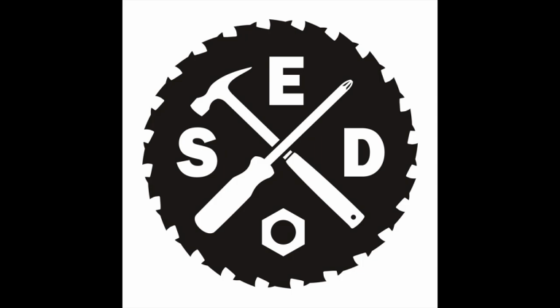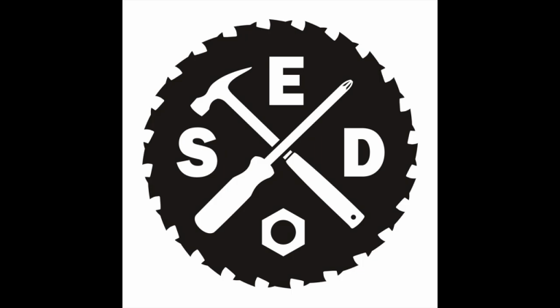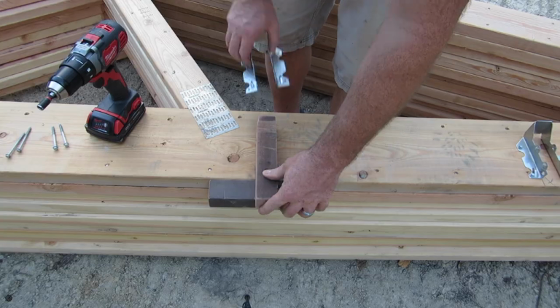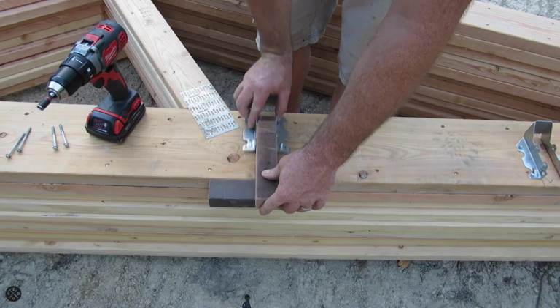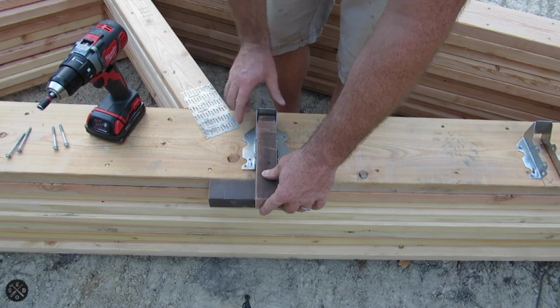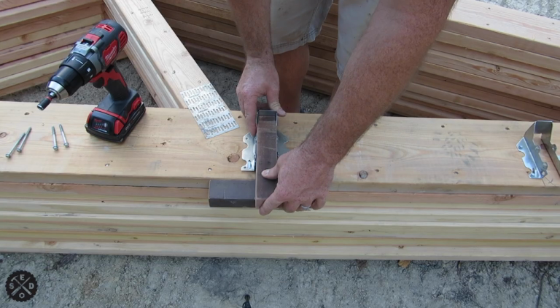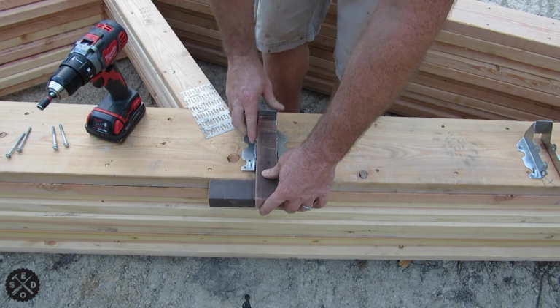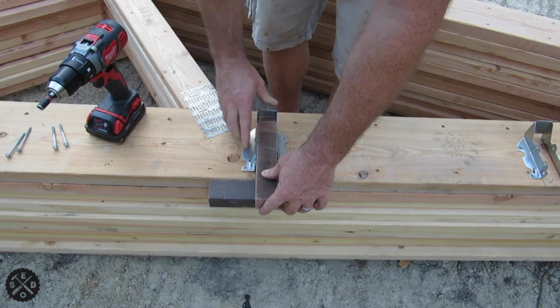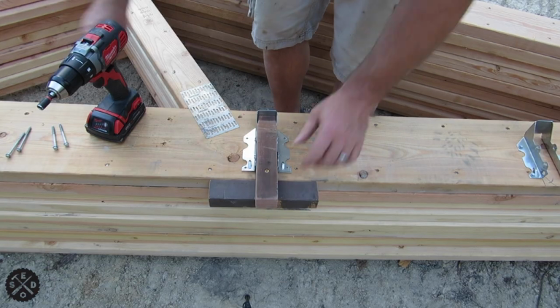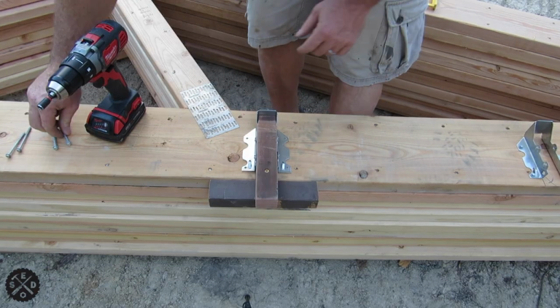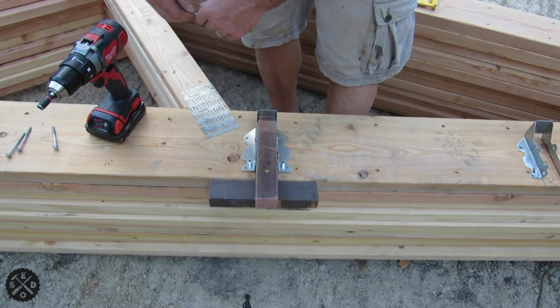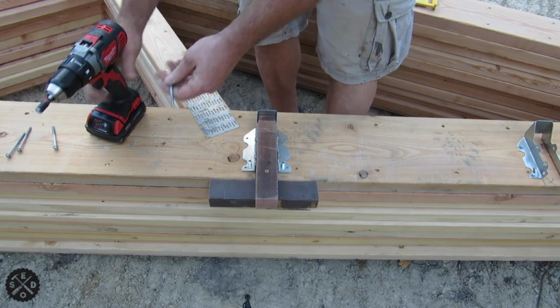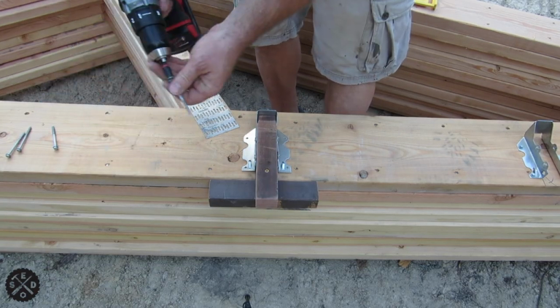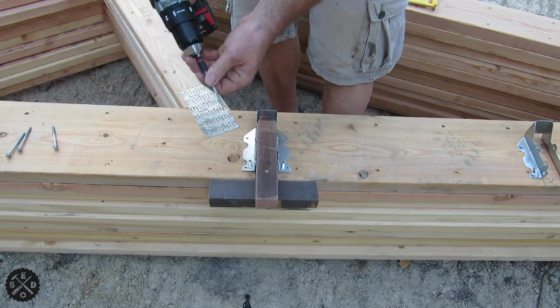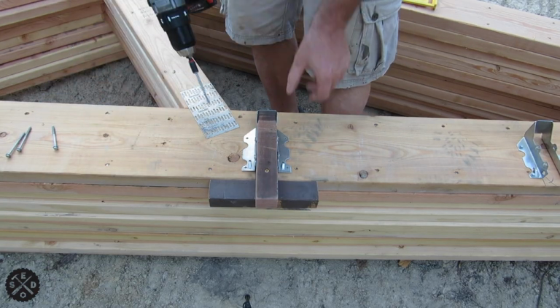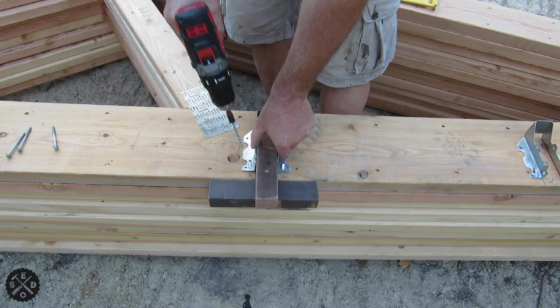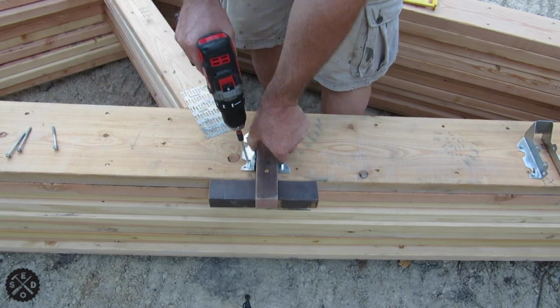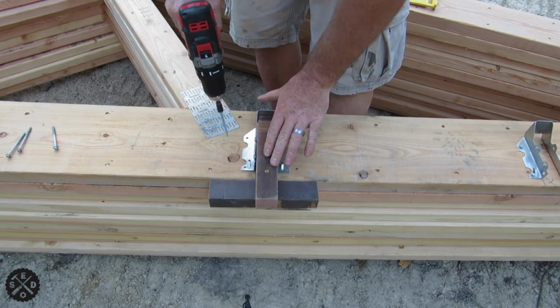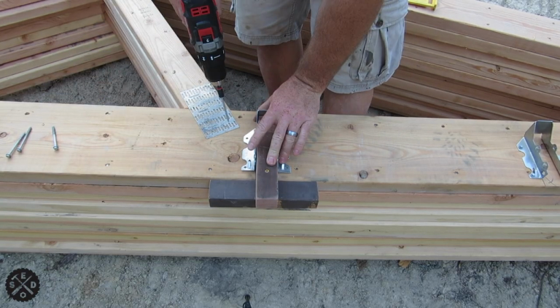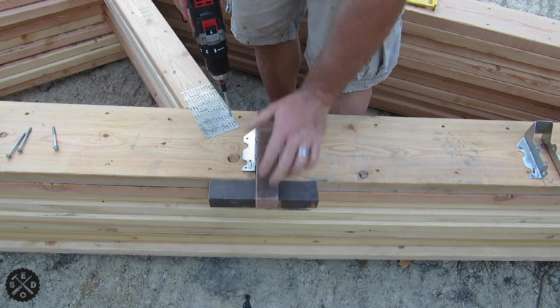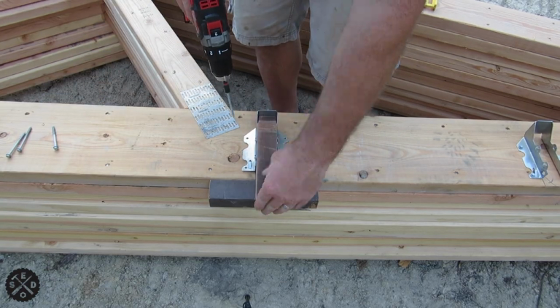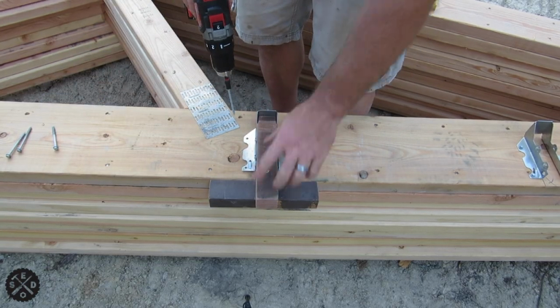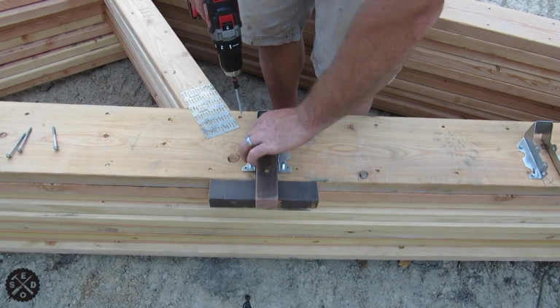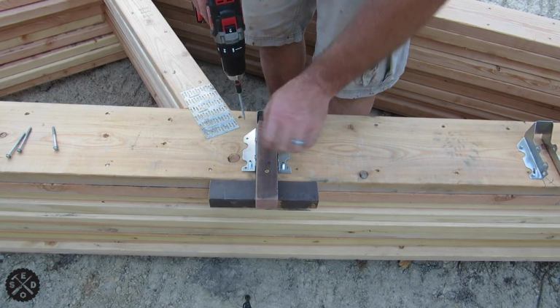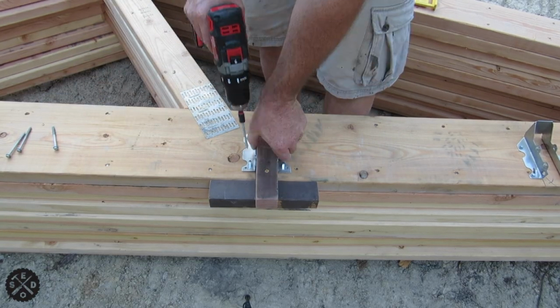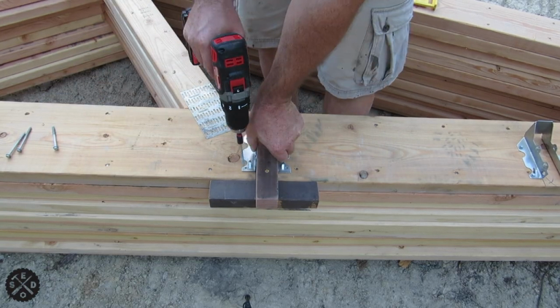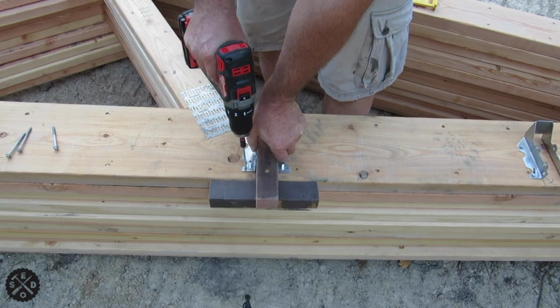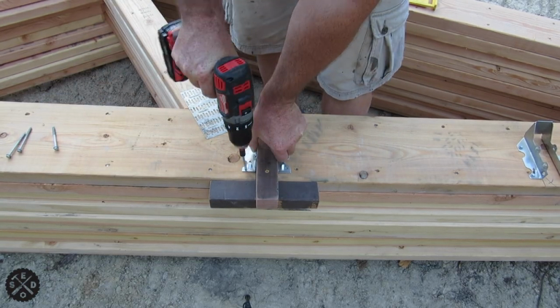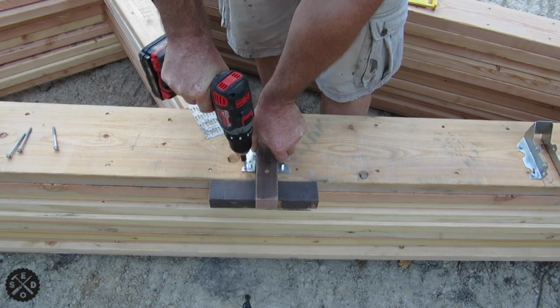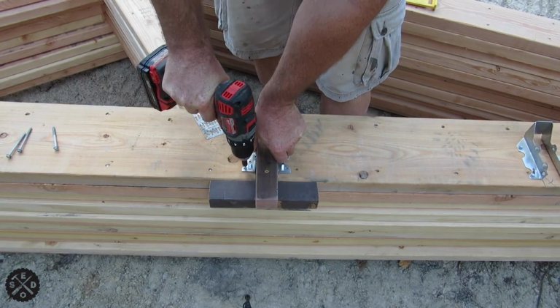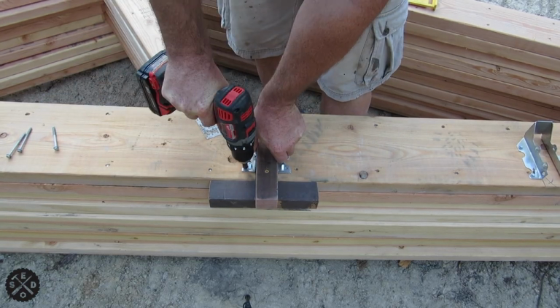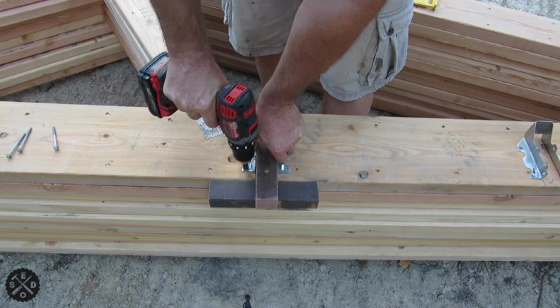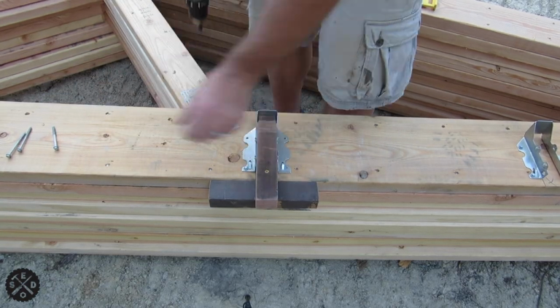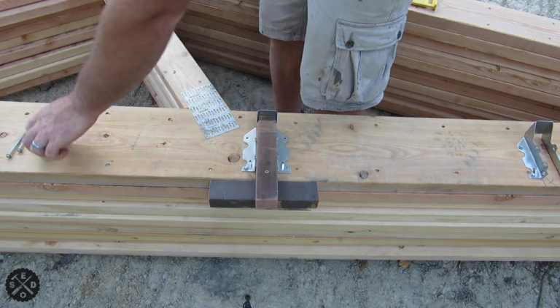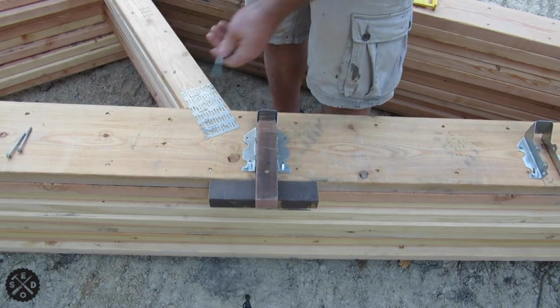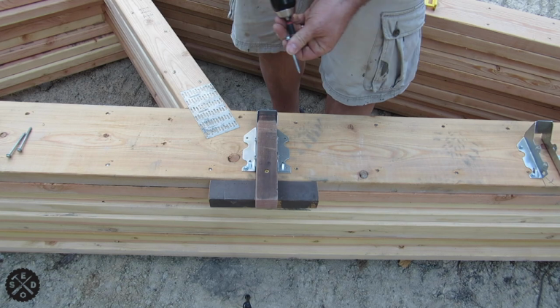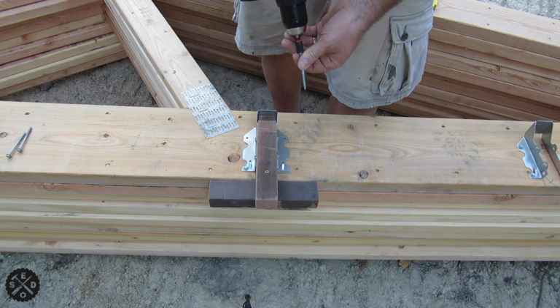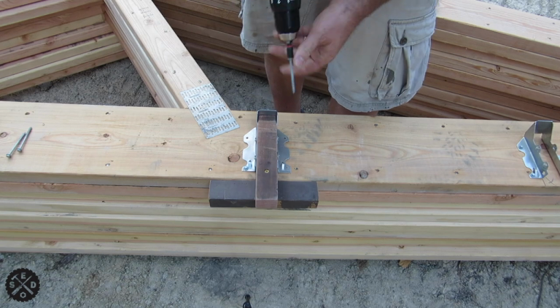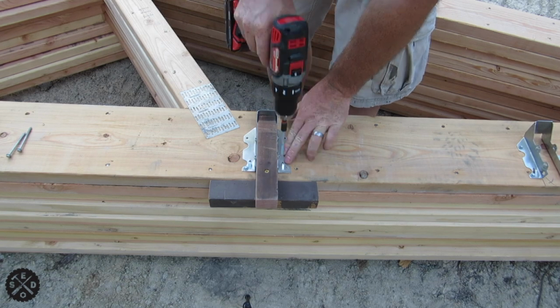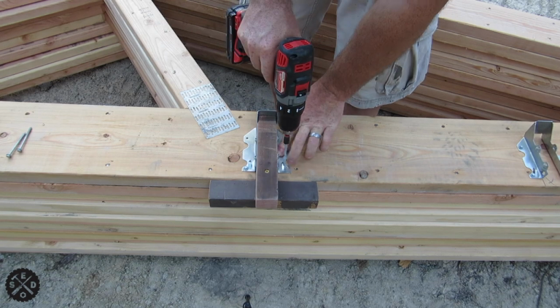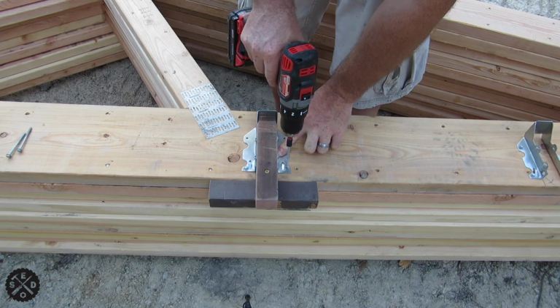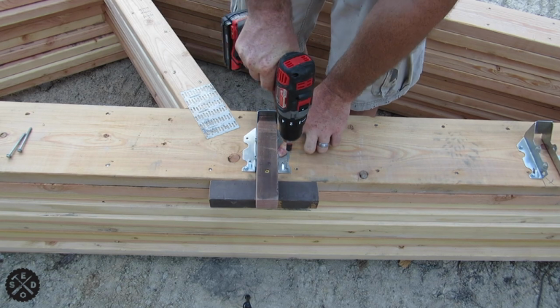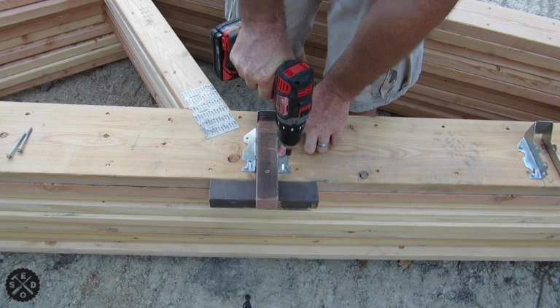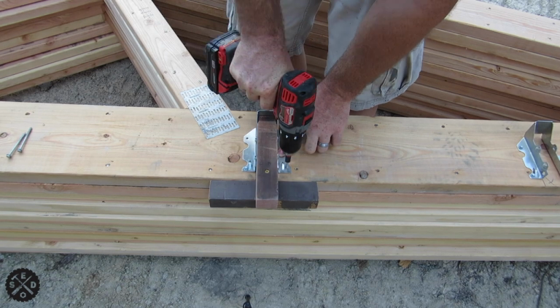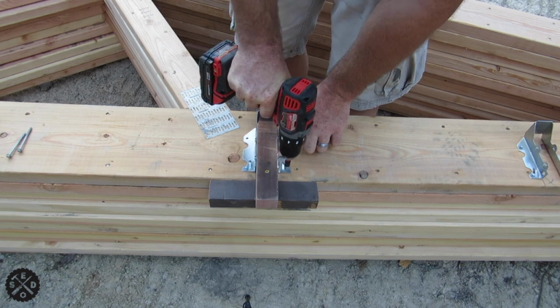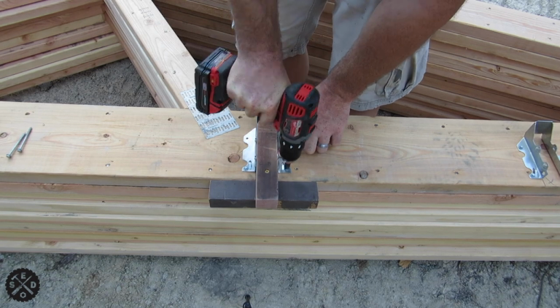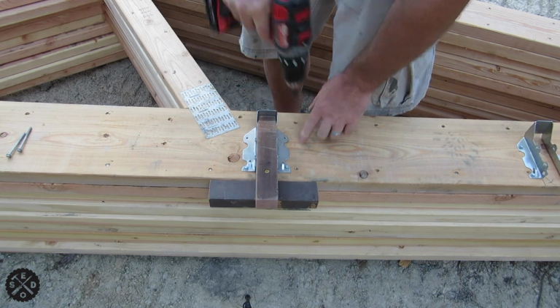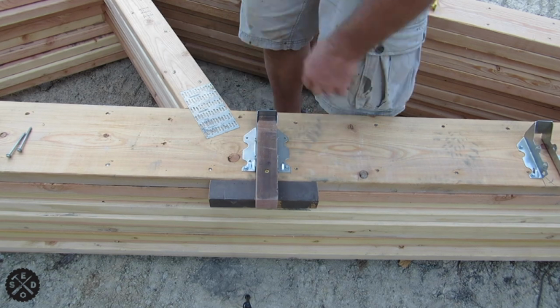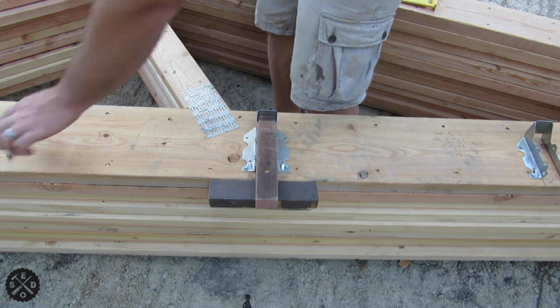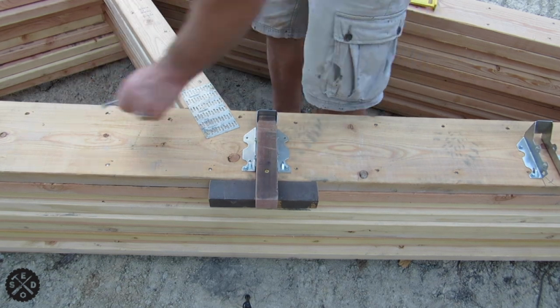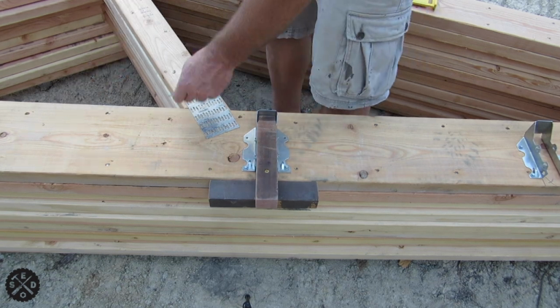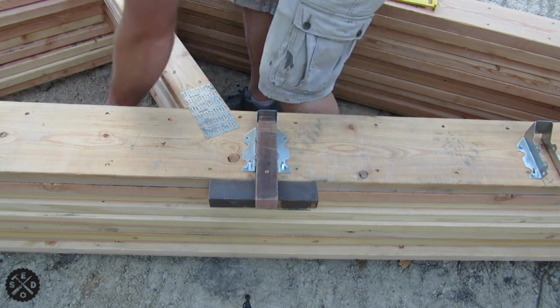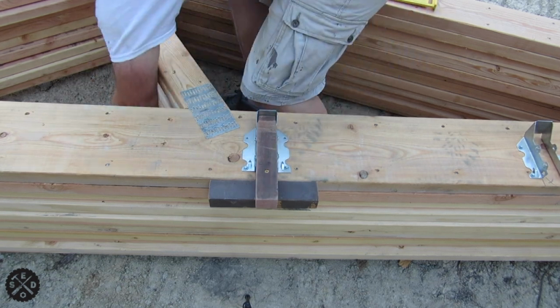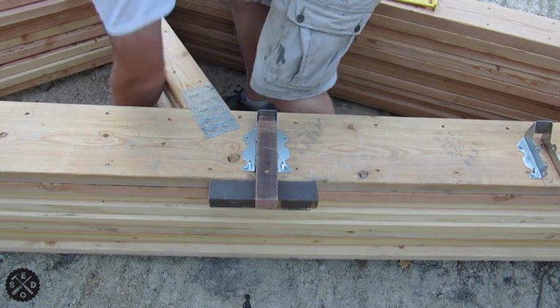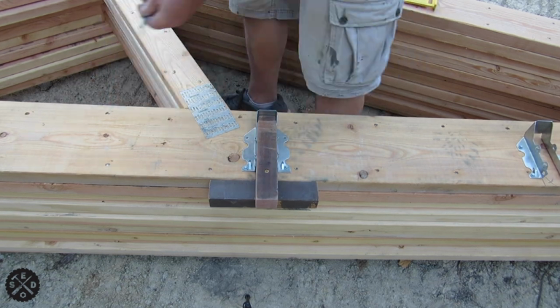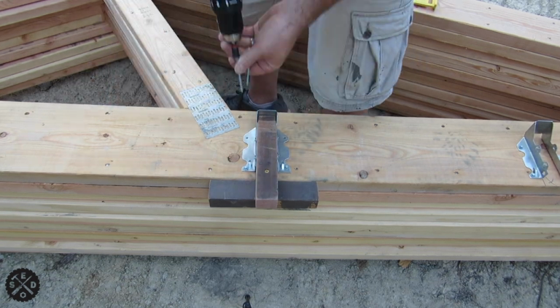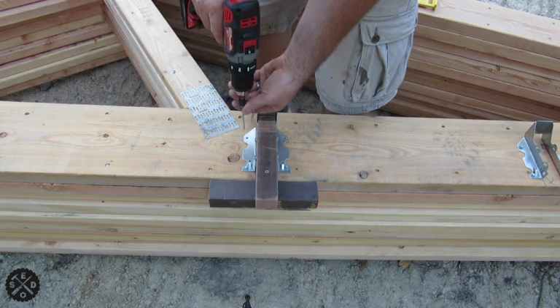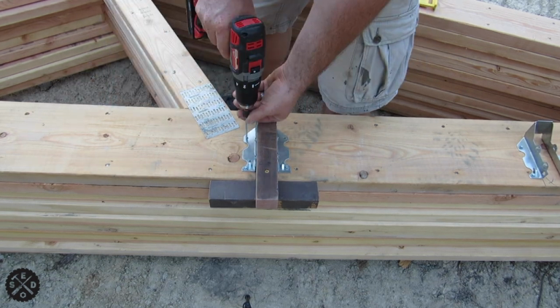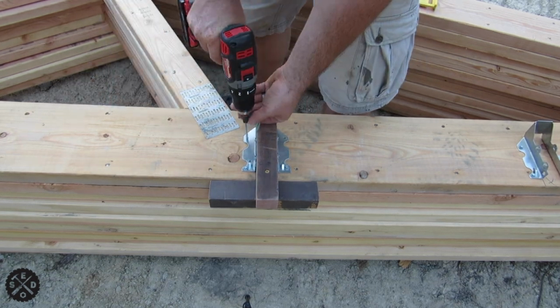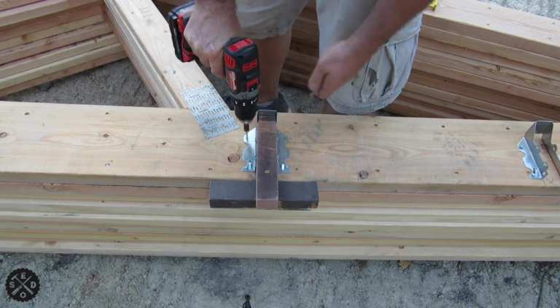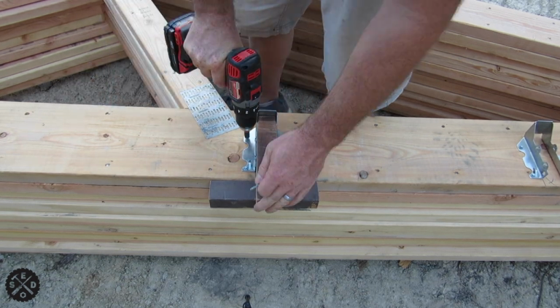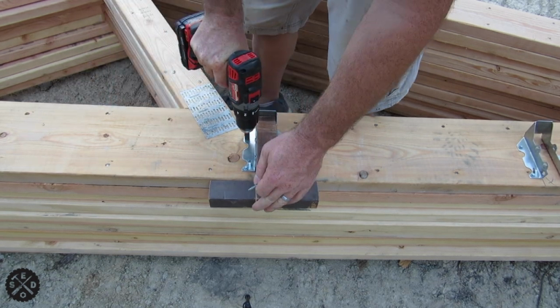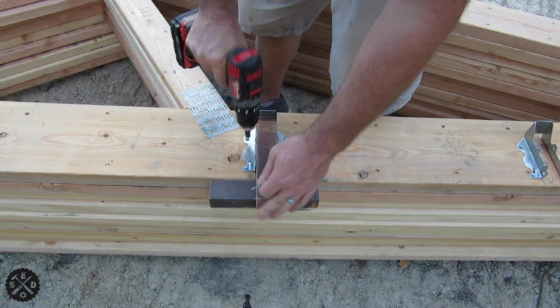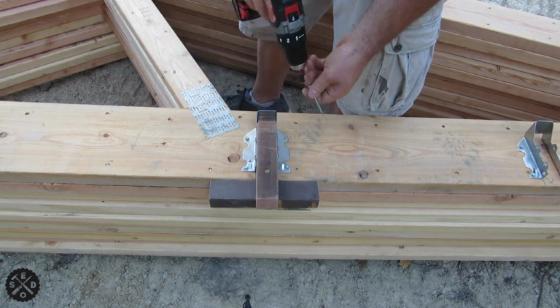Hey guys, this is Paul from Smart Easy DIY. Today I wanted to show you a quick little trick that I learned for putting on joist hangers very quickly and efficiently.